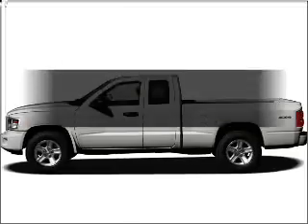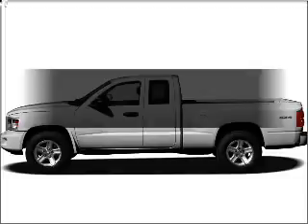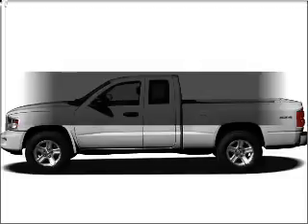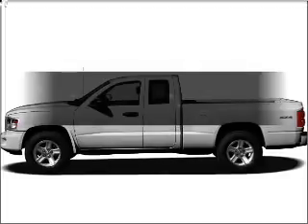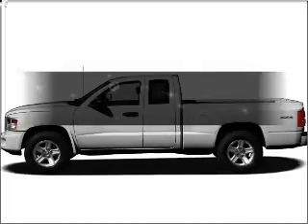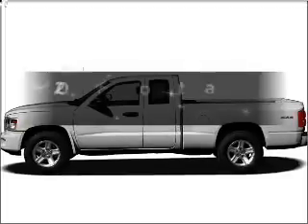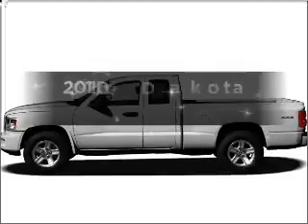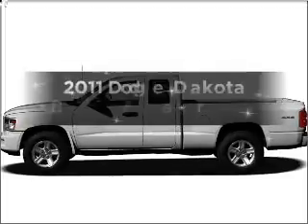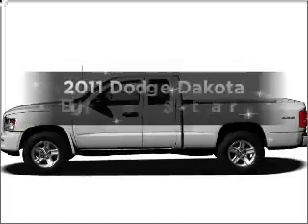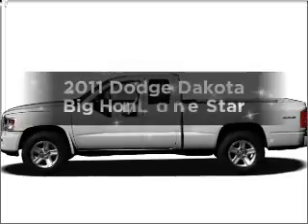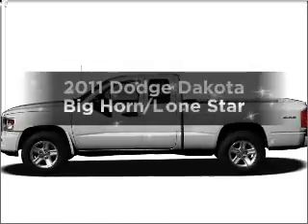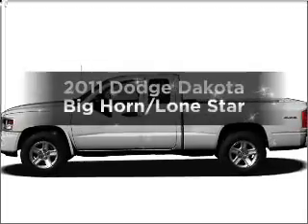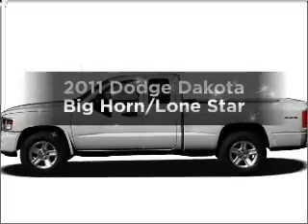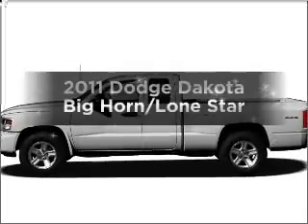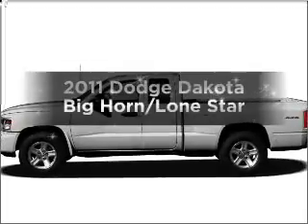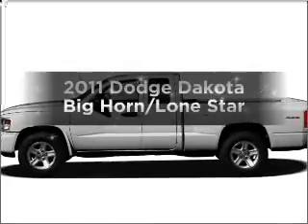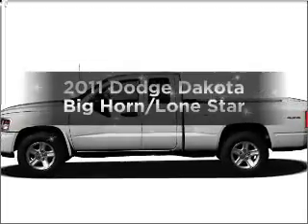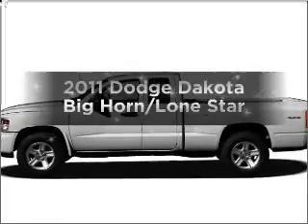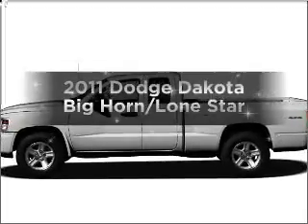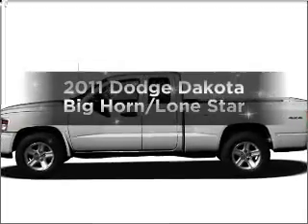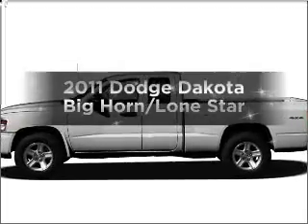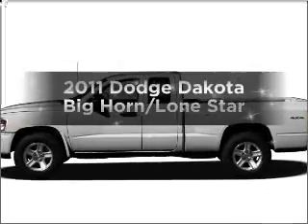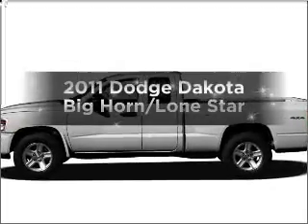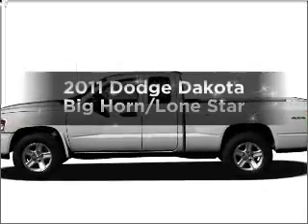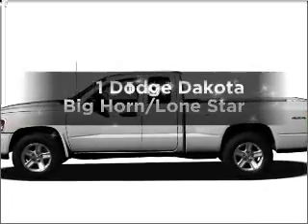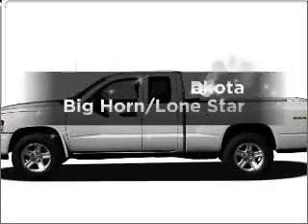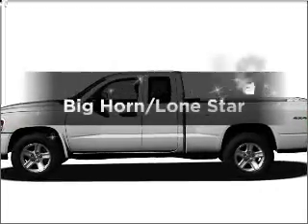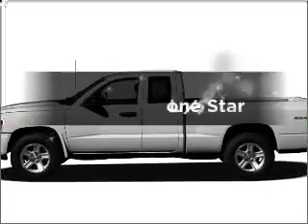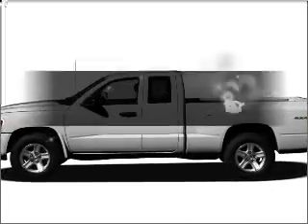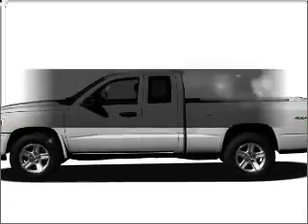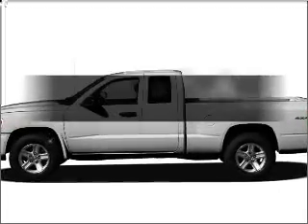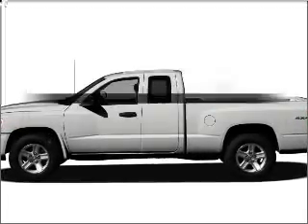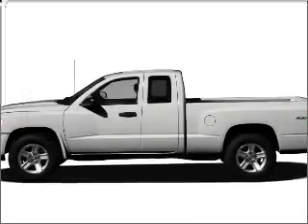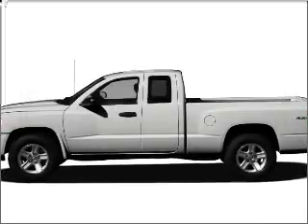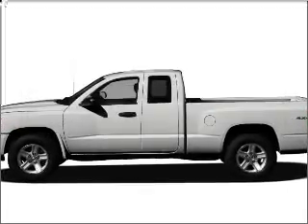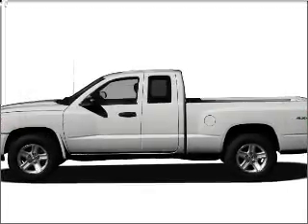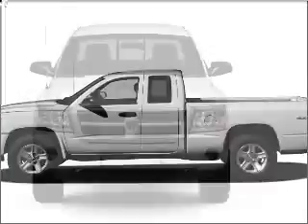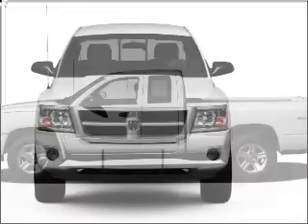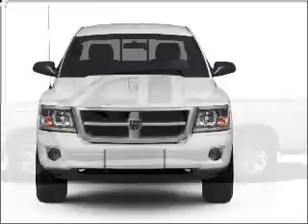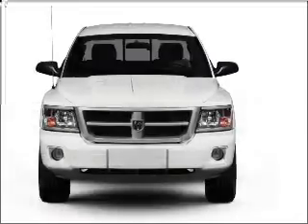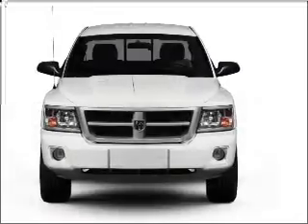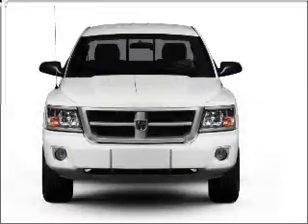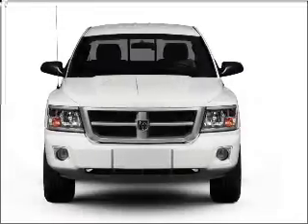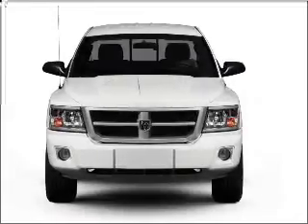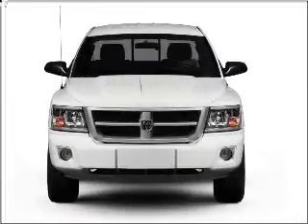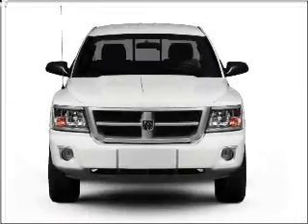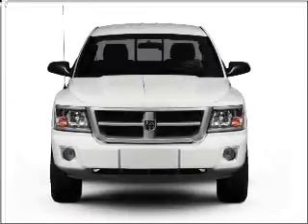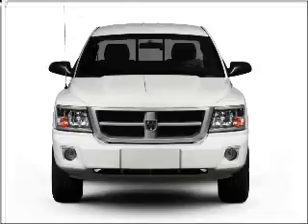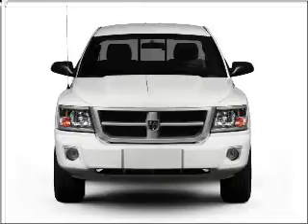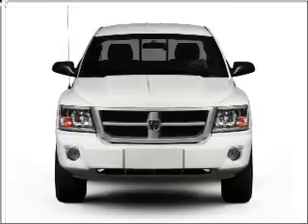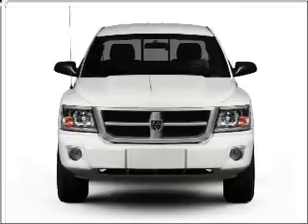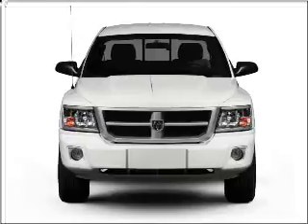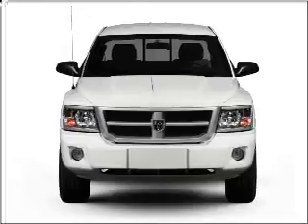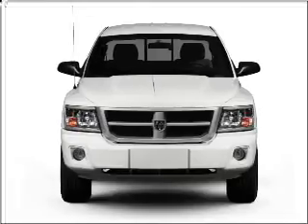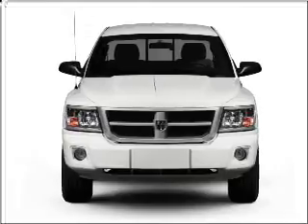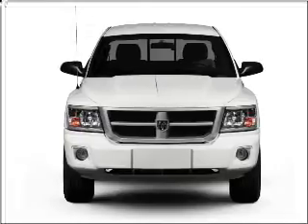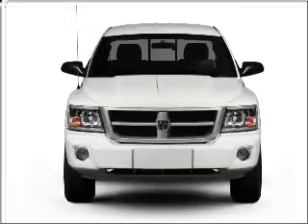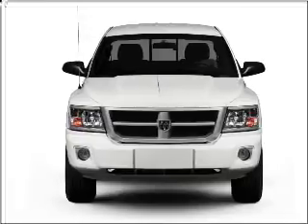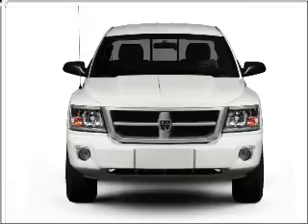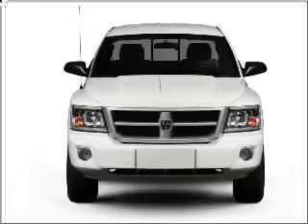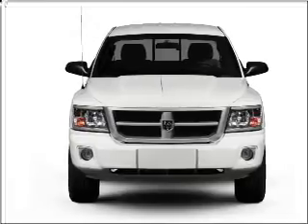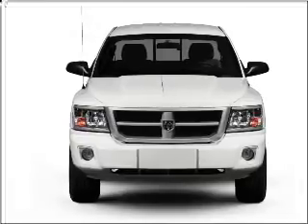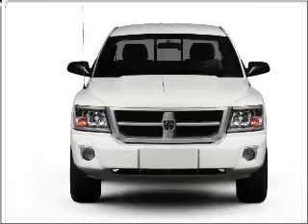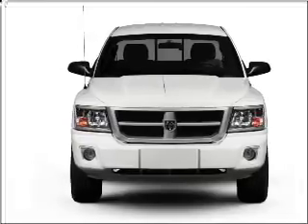Imagine yourself in this 2011 Dodge Dakota. Travel the roads in style and comfort in this great vehicle.